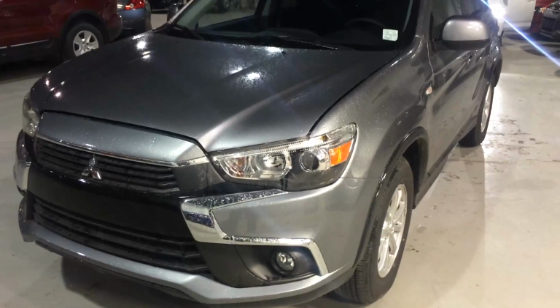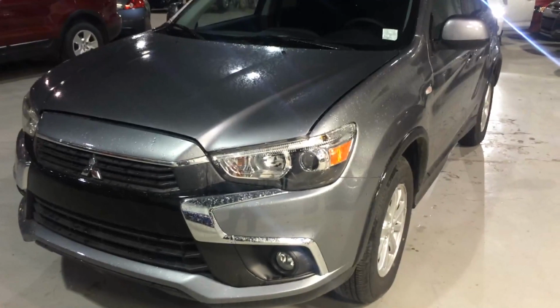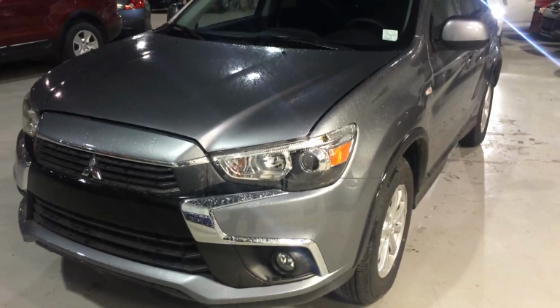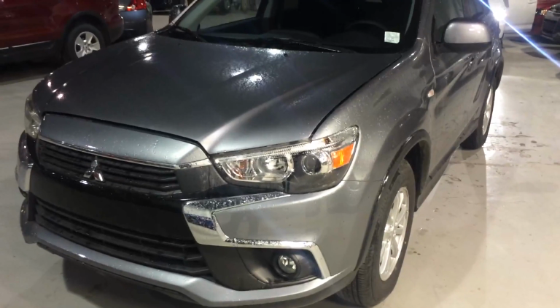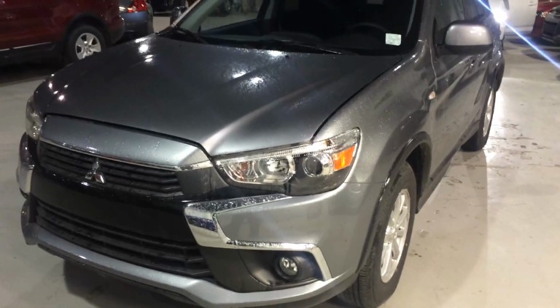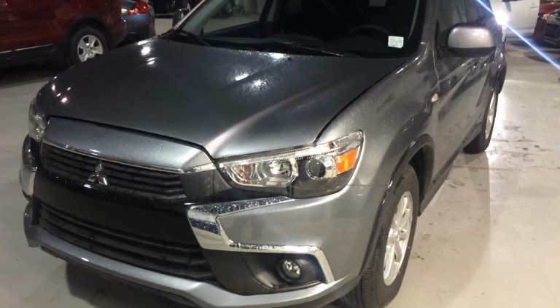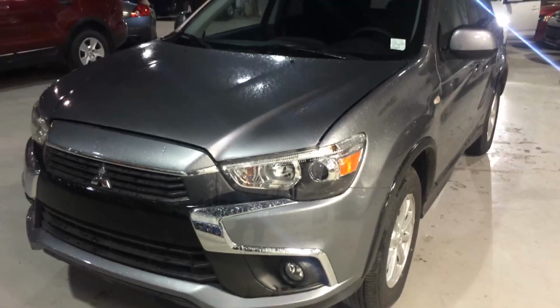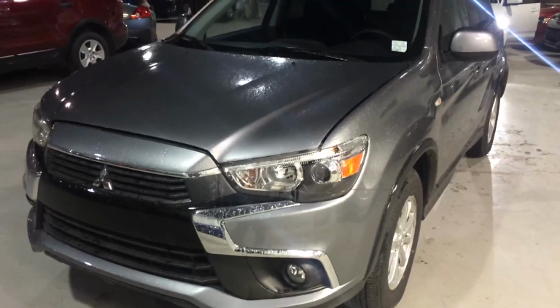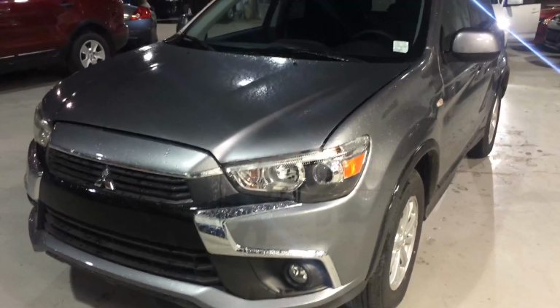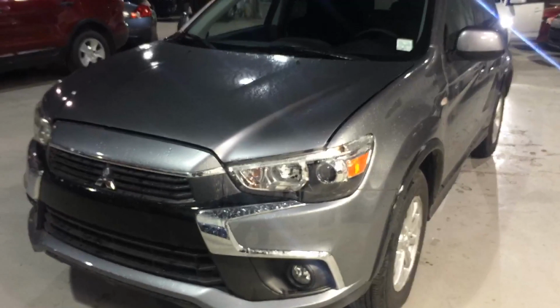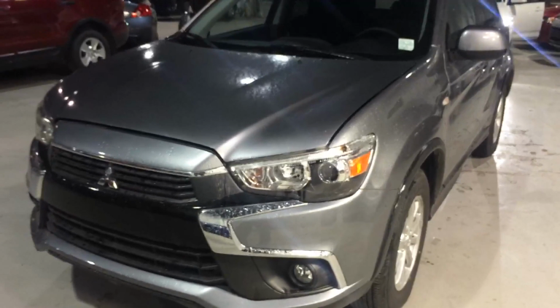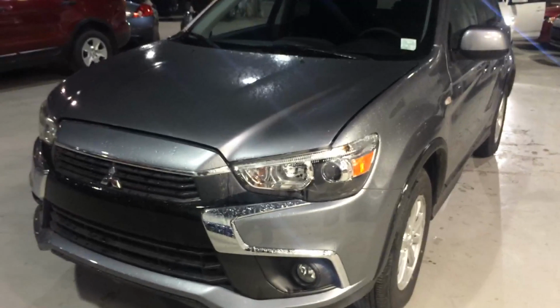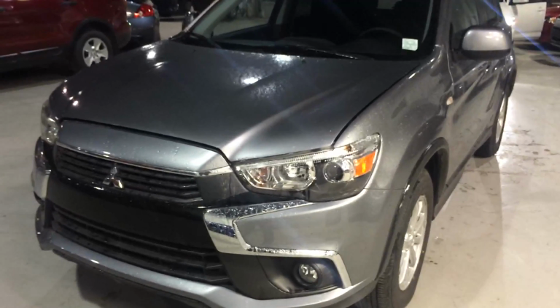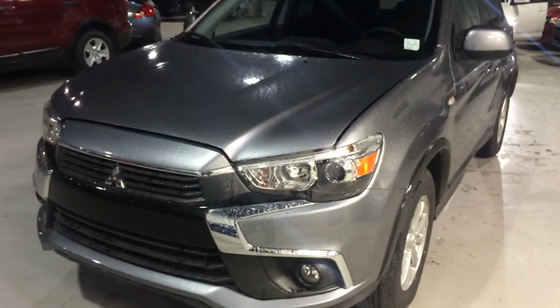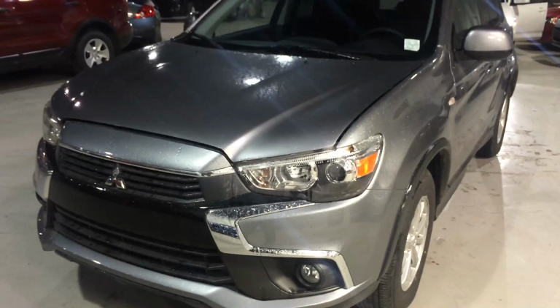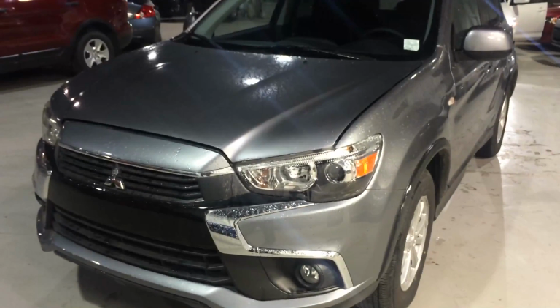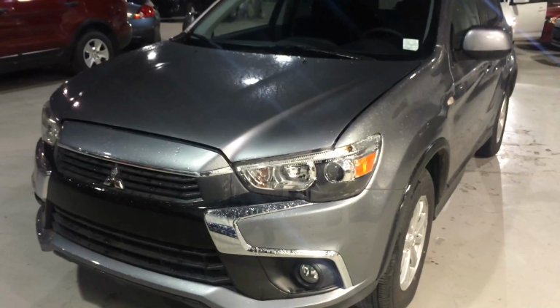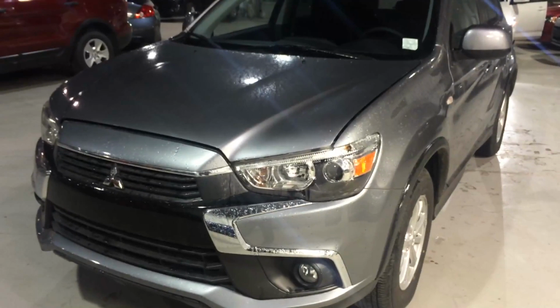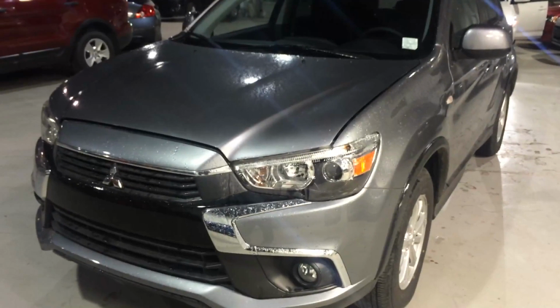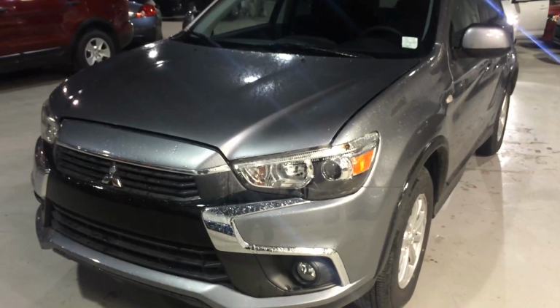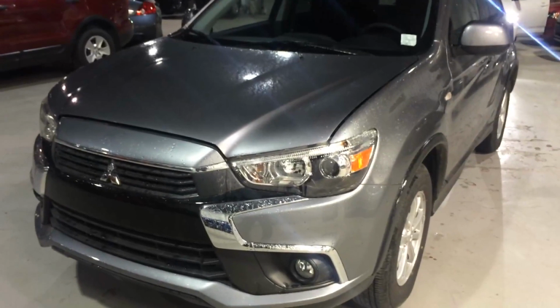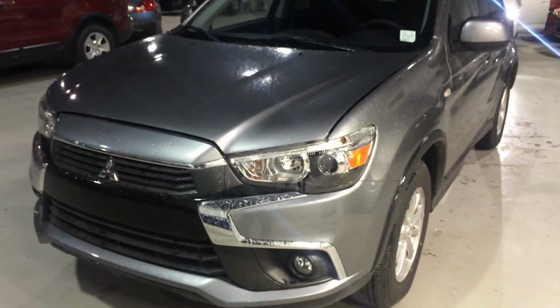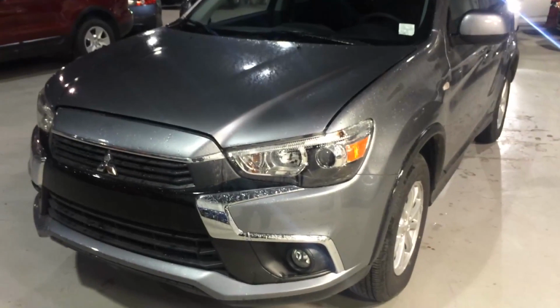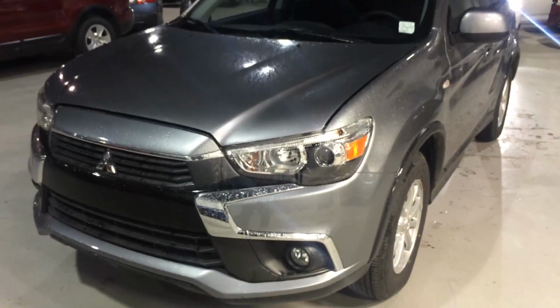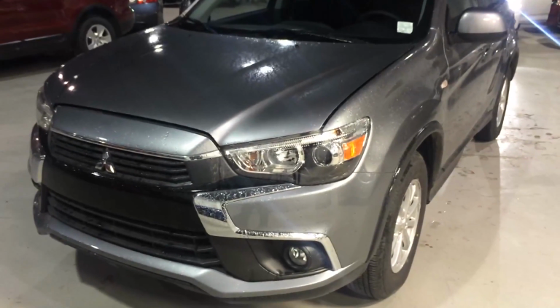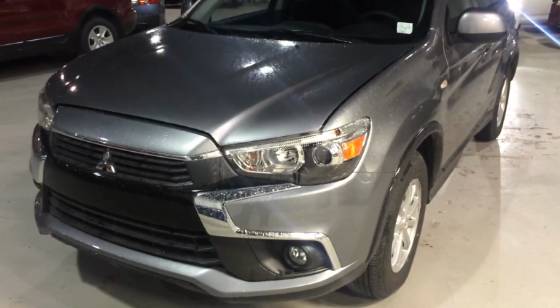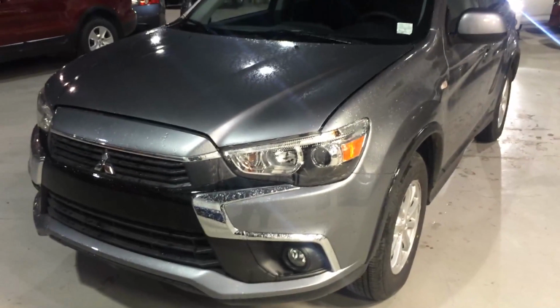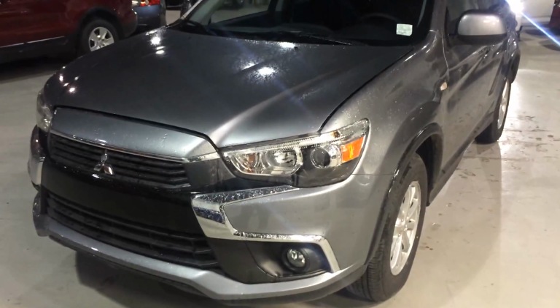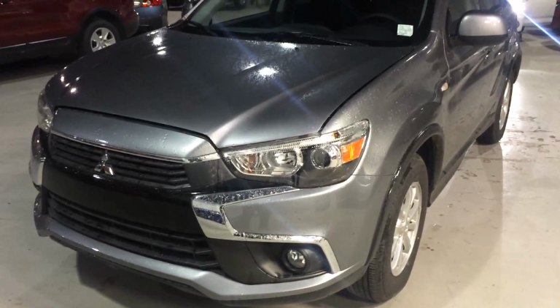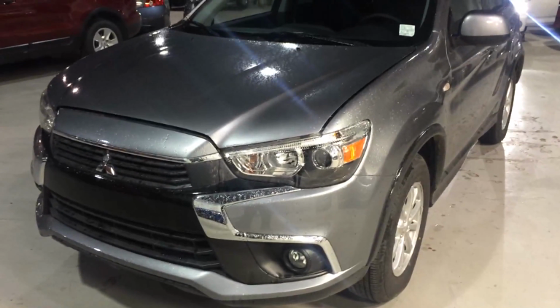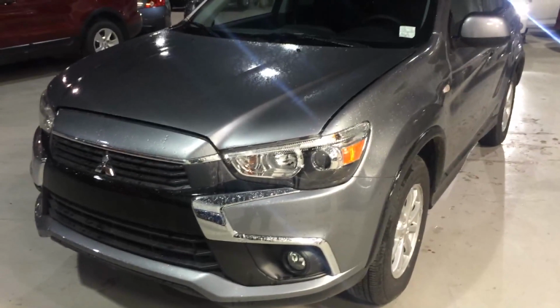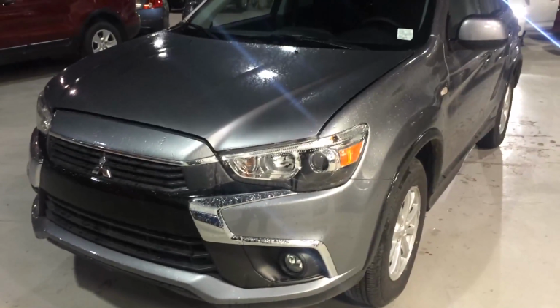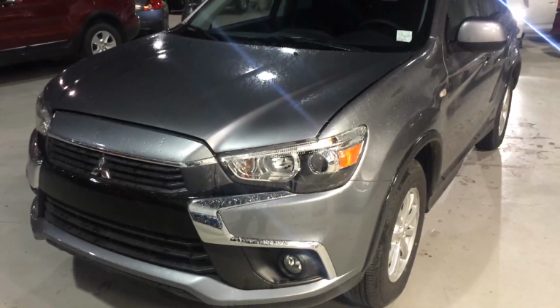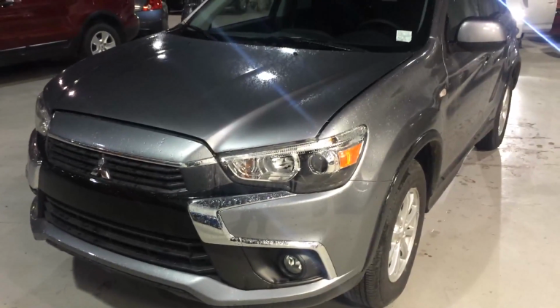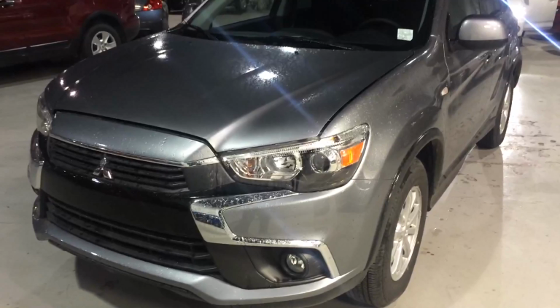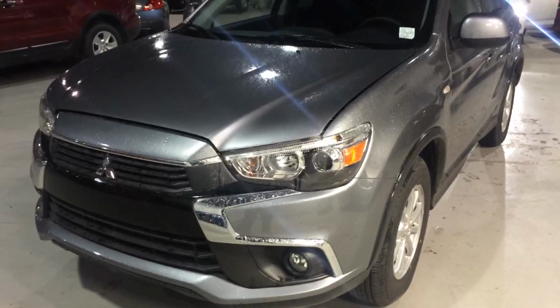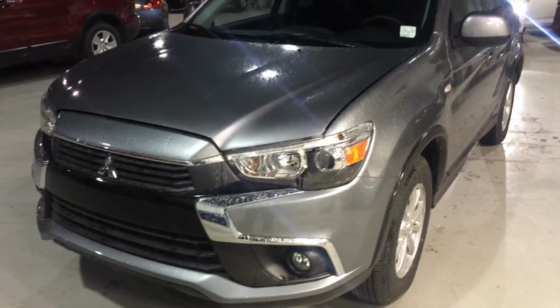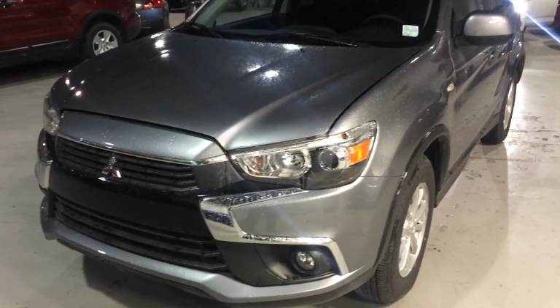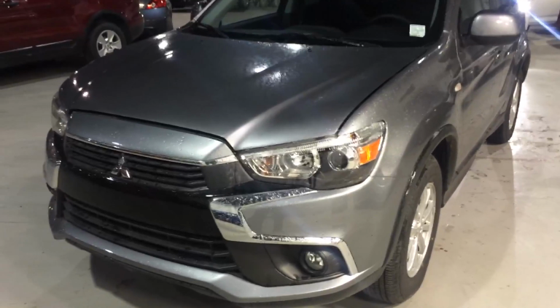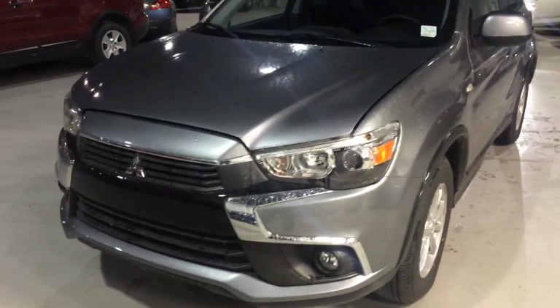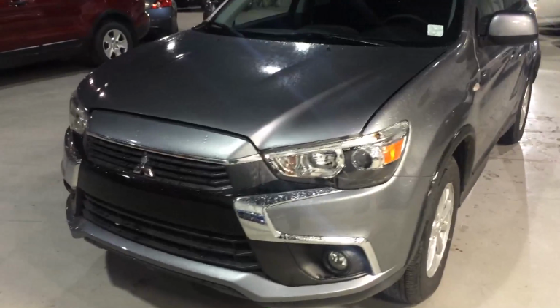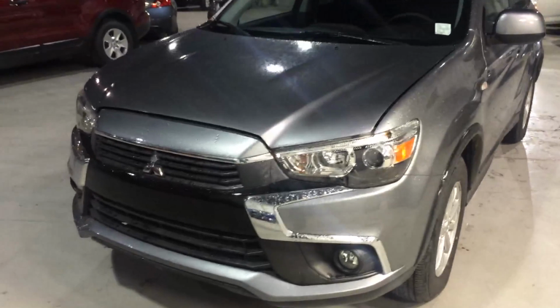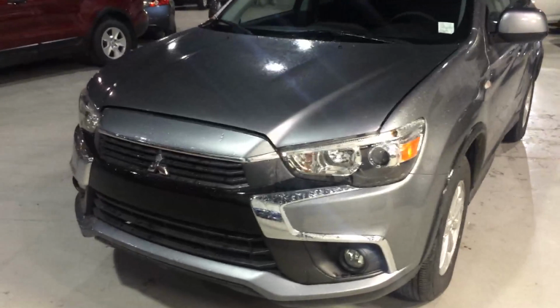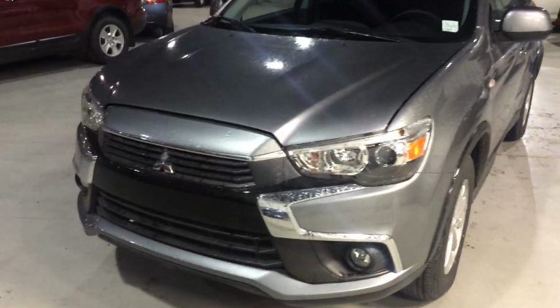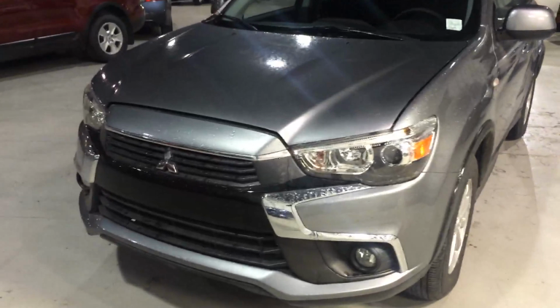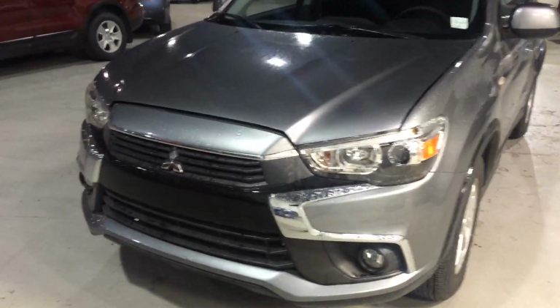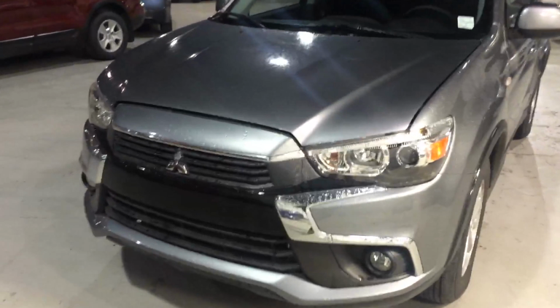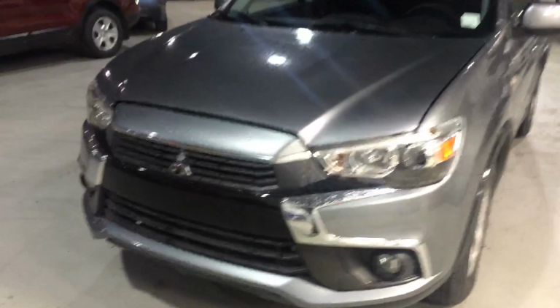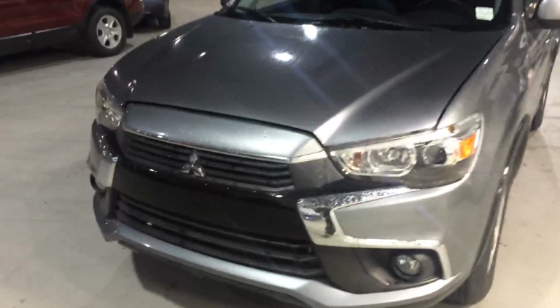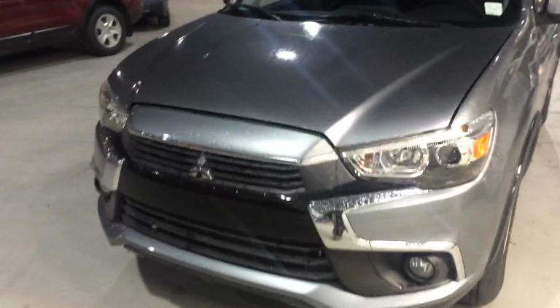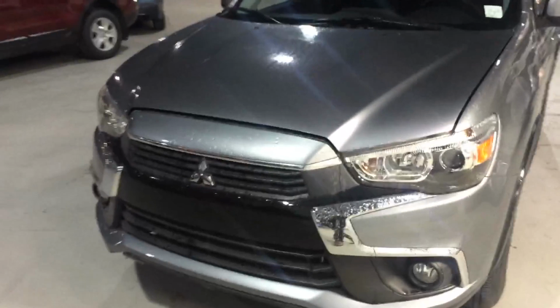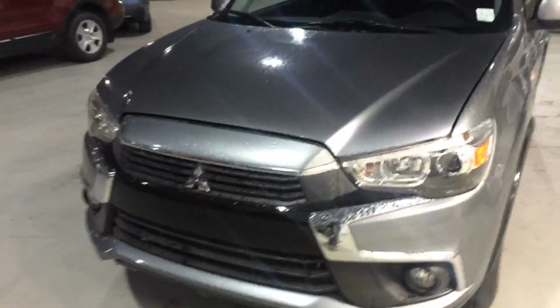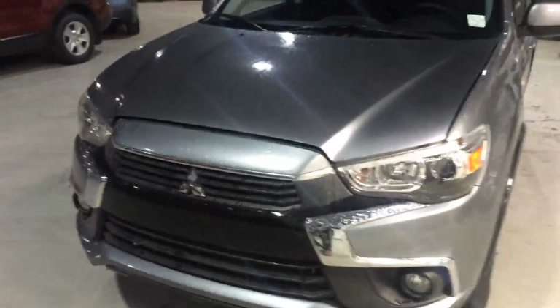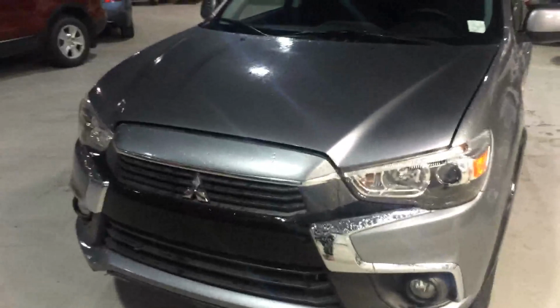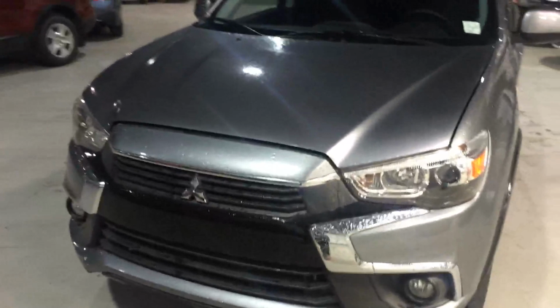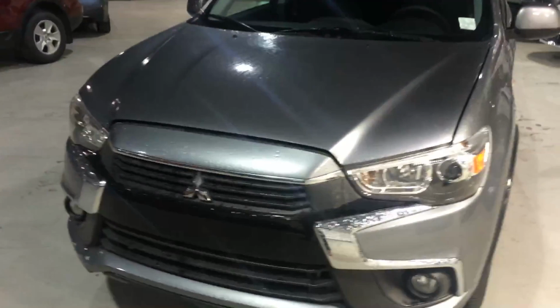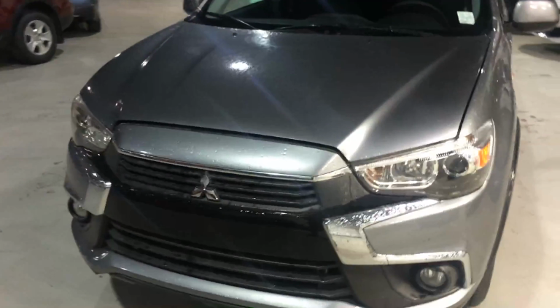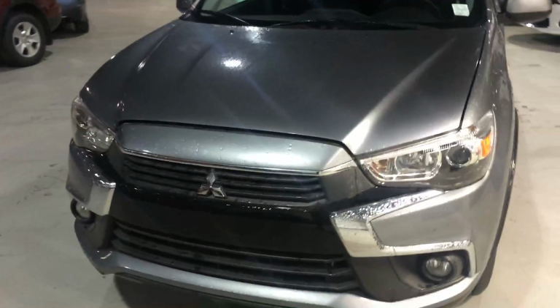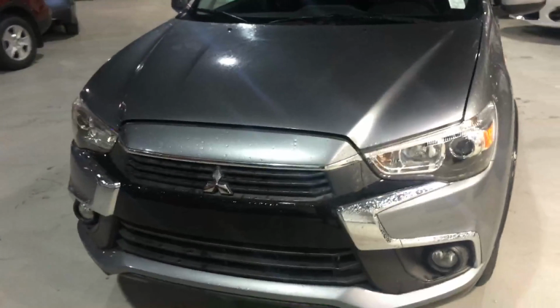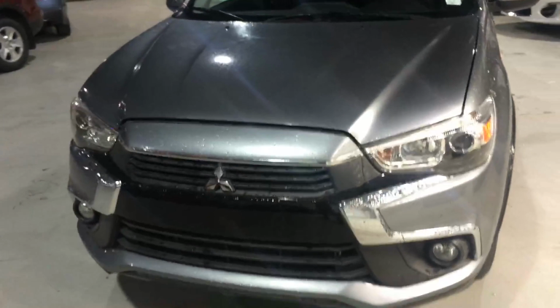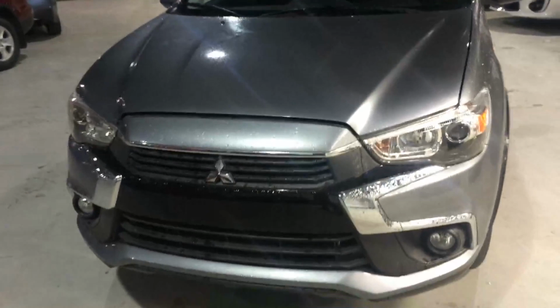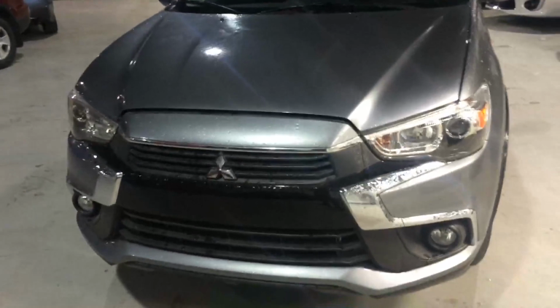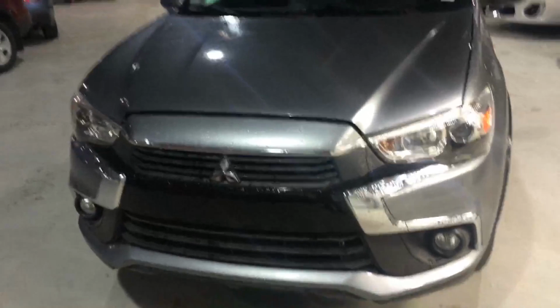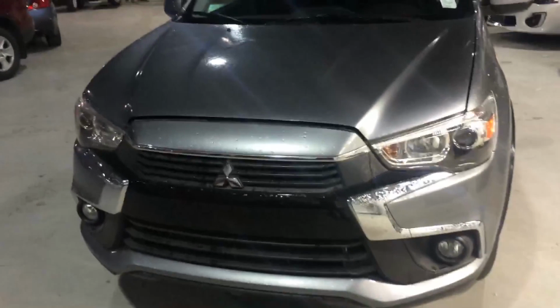Hey John! Thanks for inquiring on the 2016 RVR SE All Wheel Control. I'm just going to go over a few things this vehicle has to offer for you.